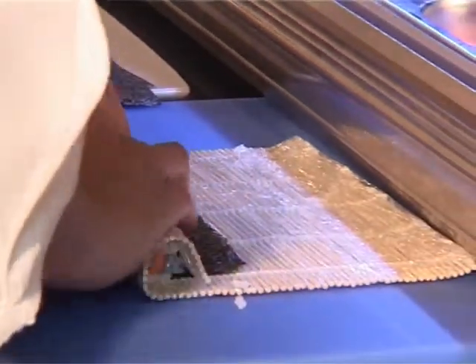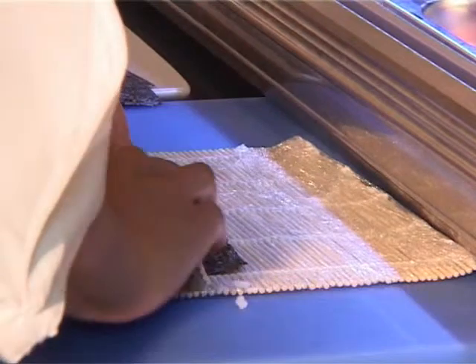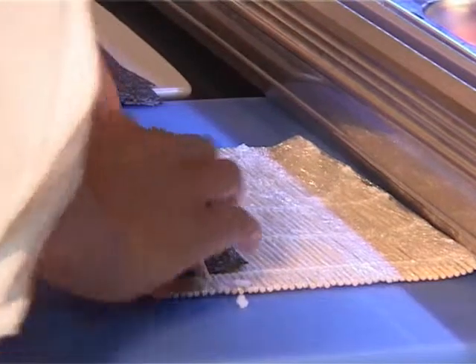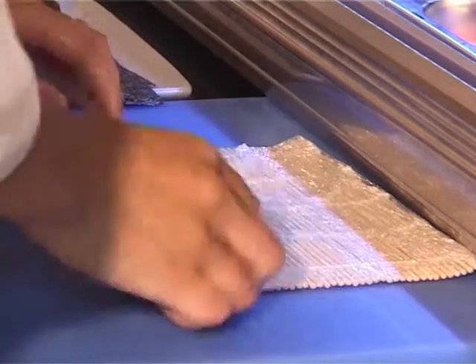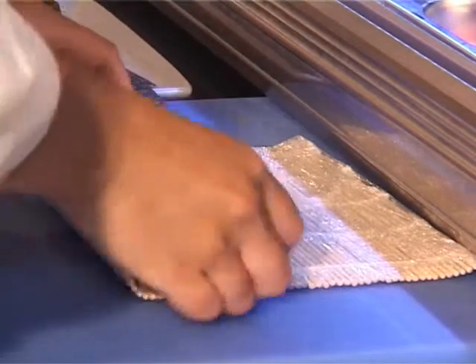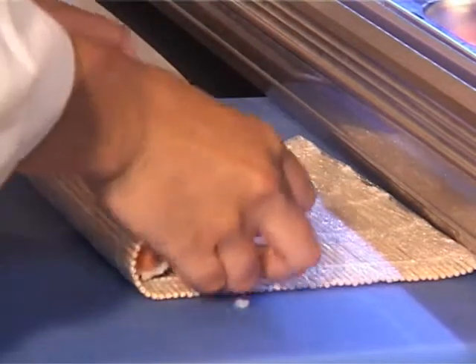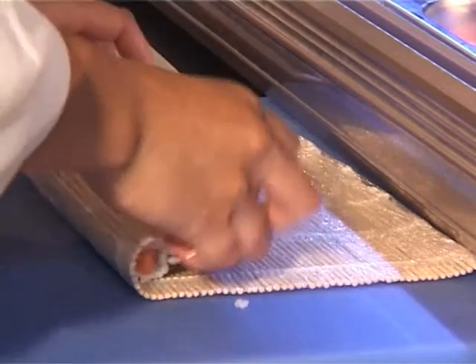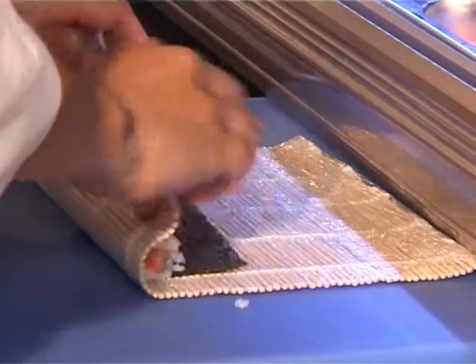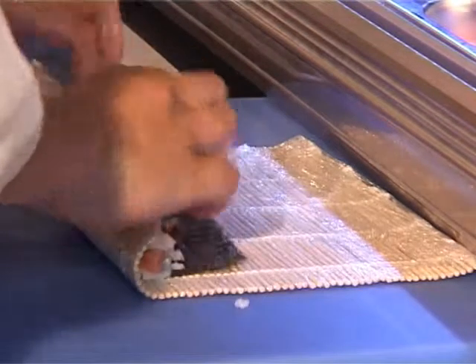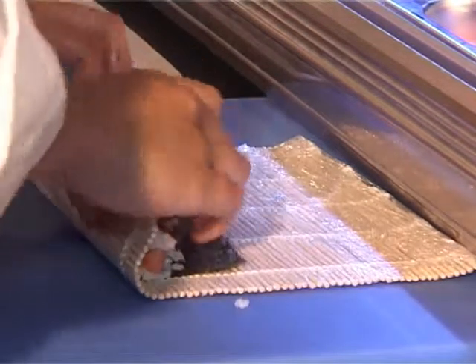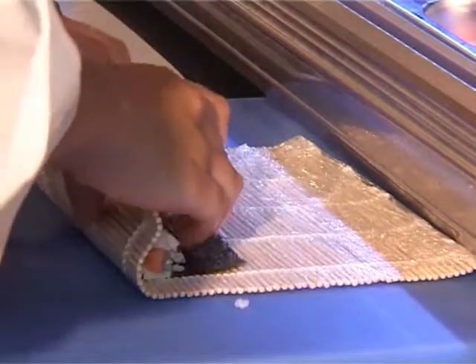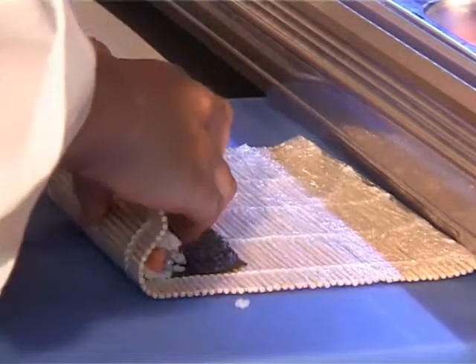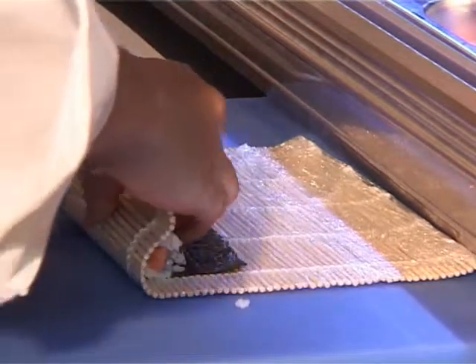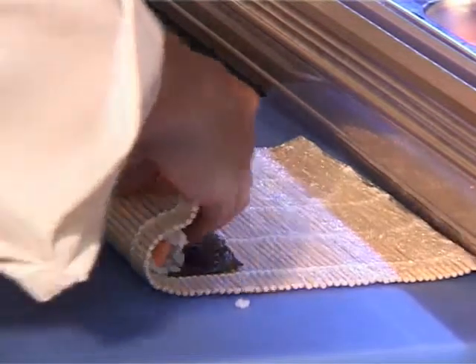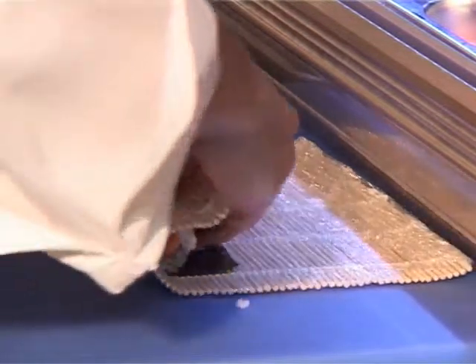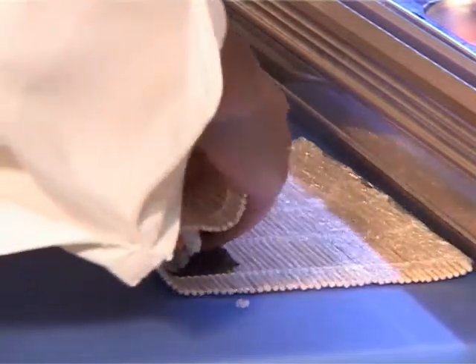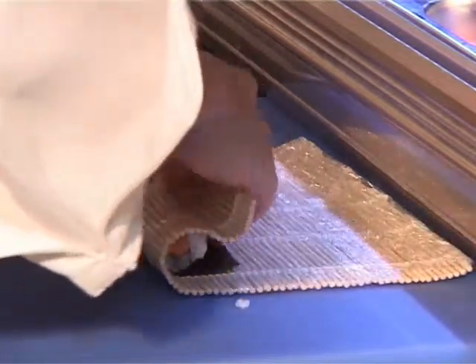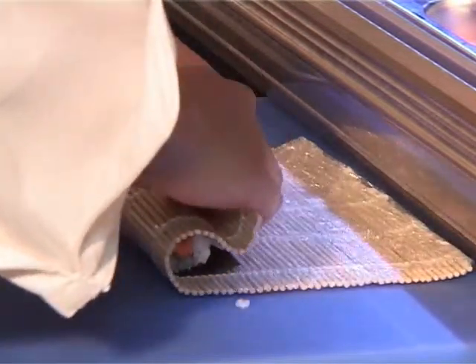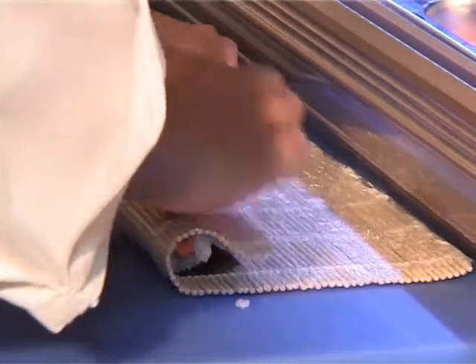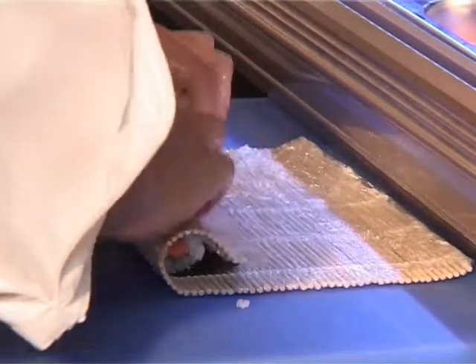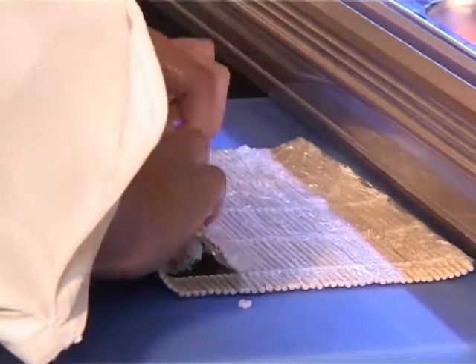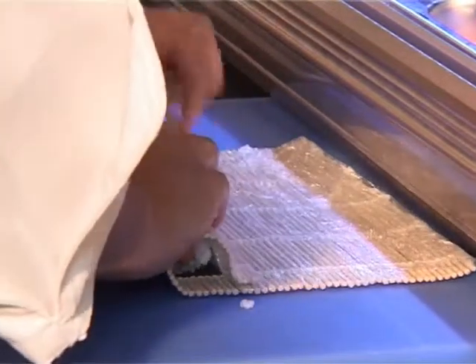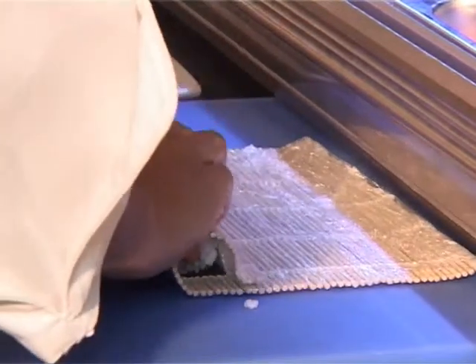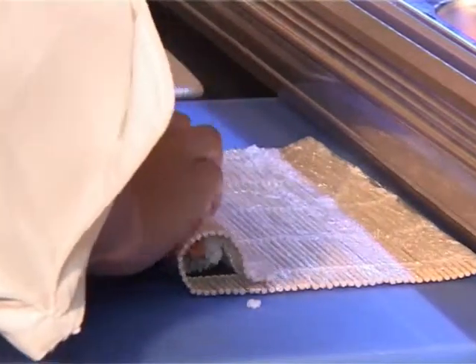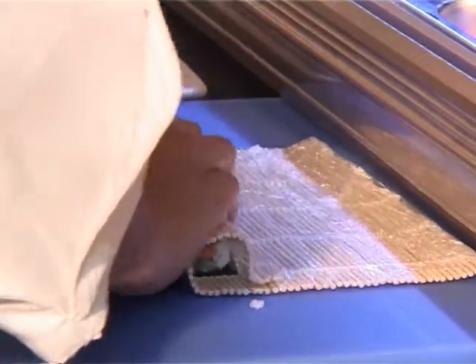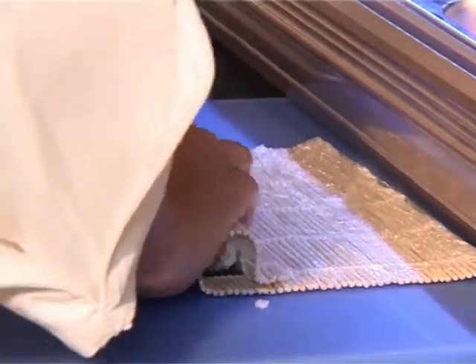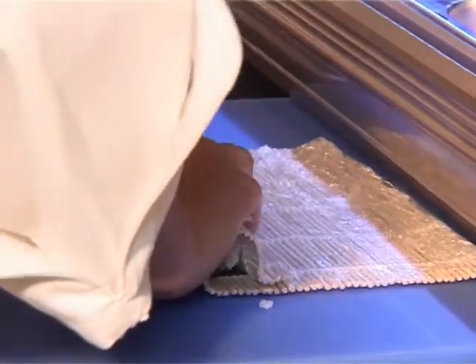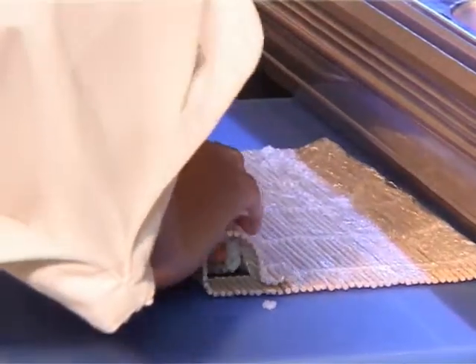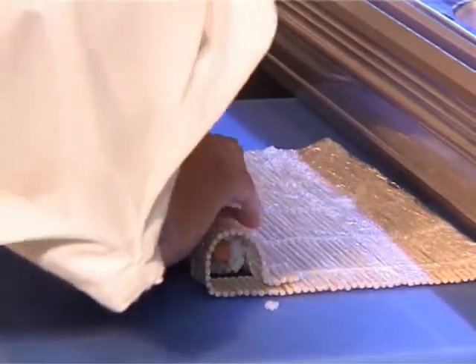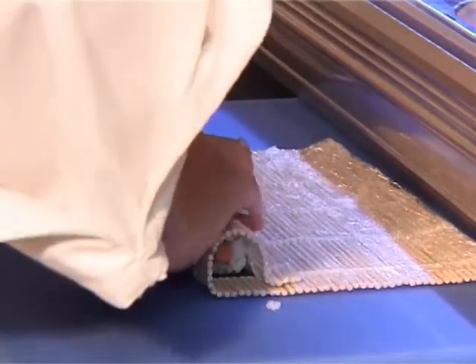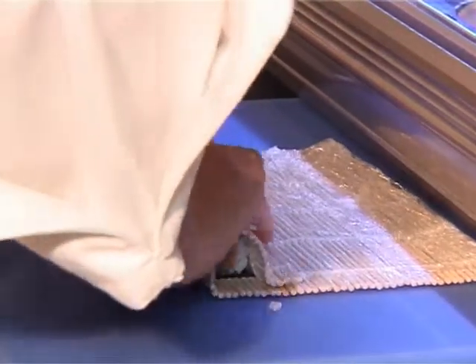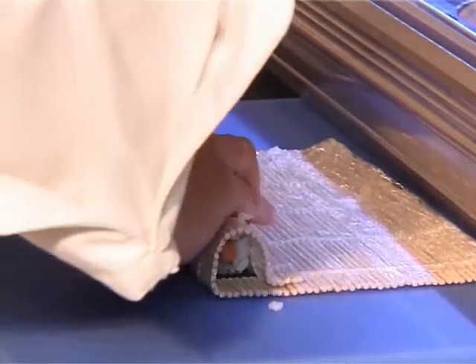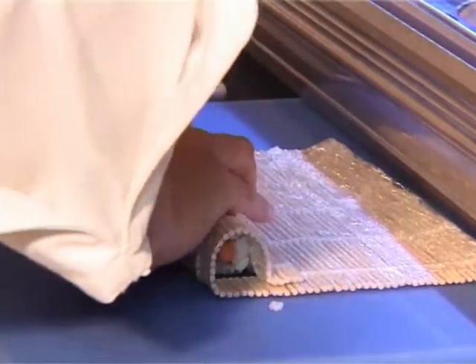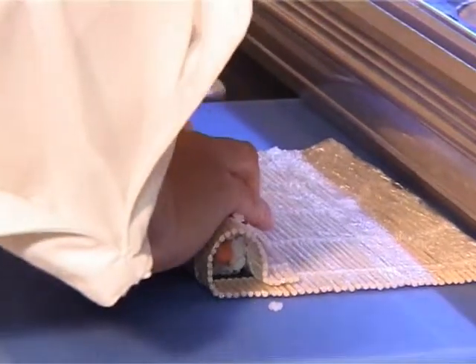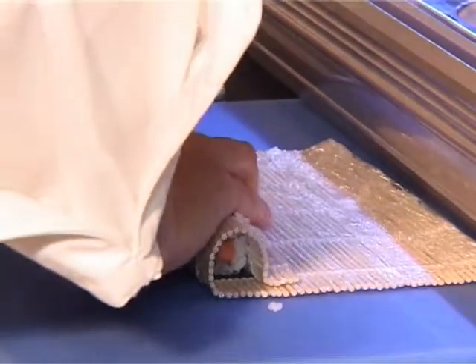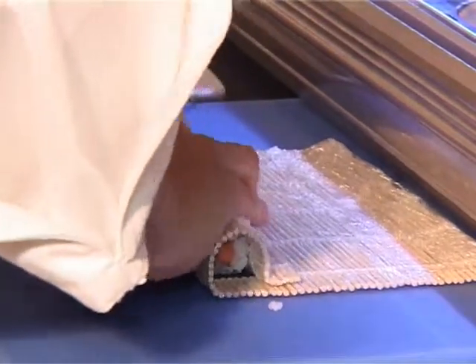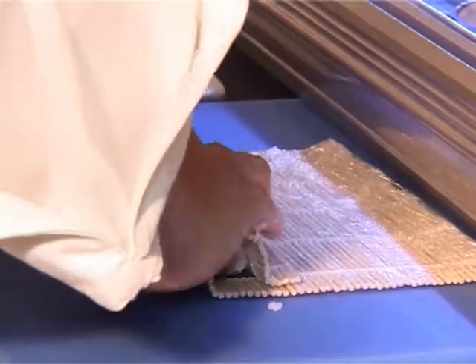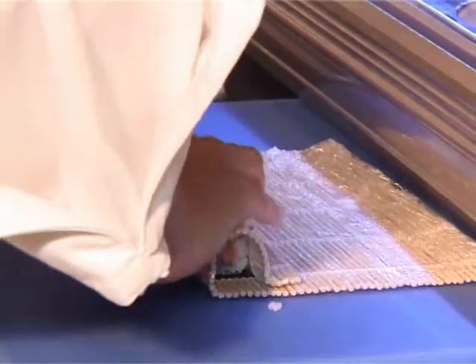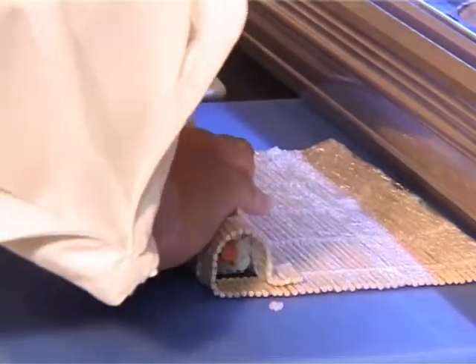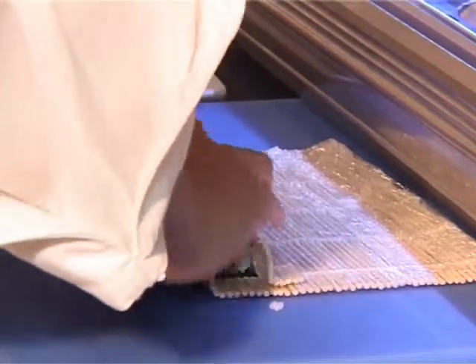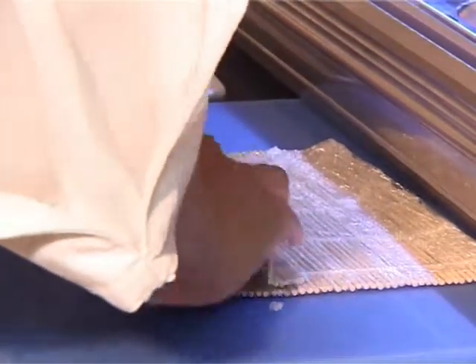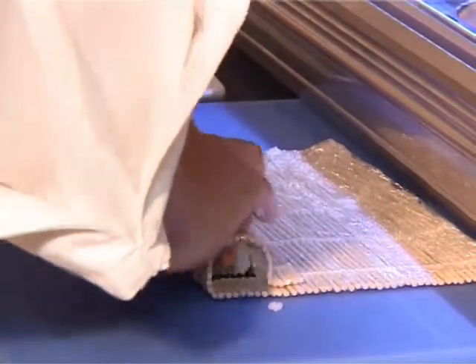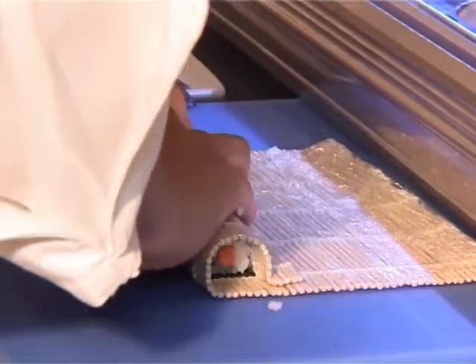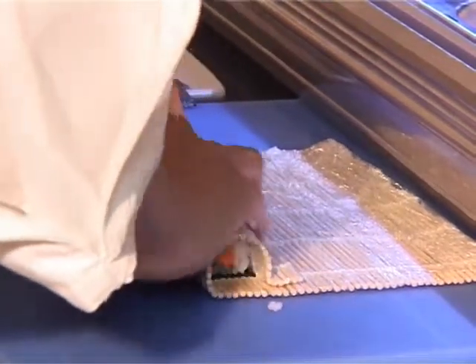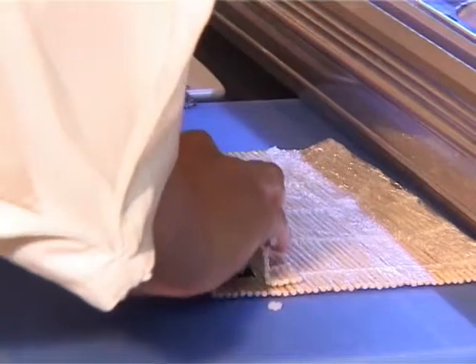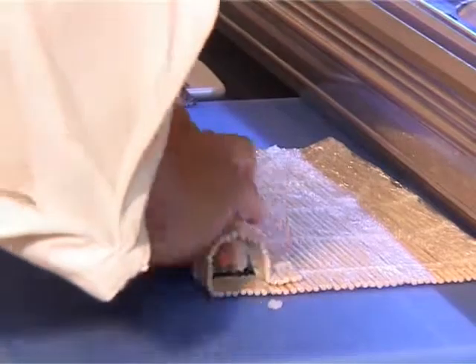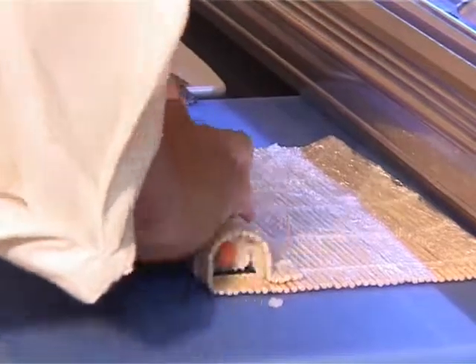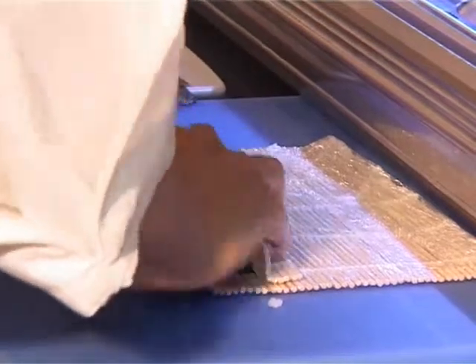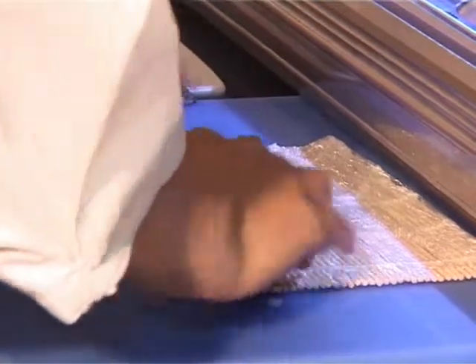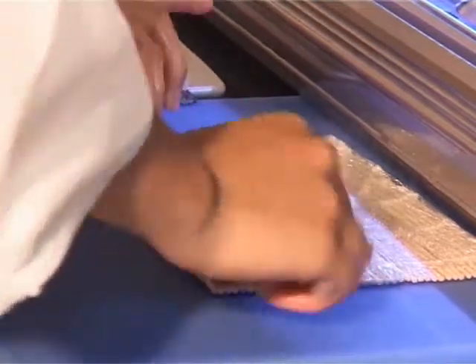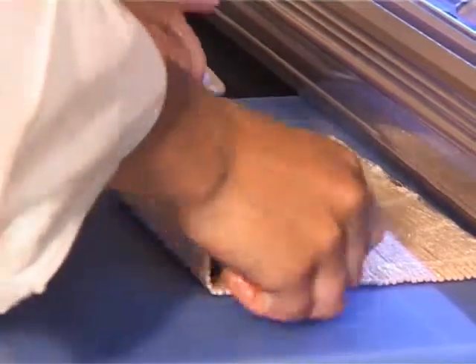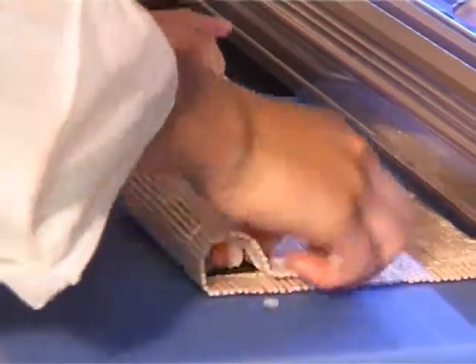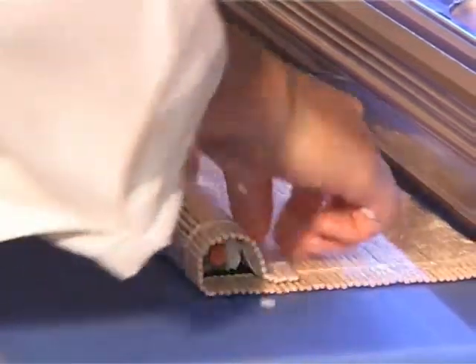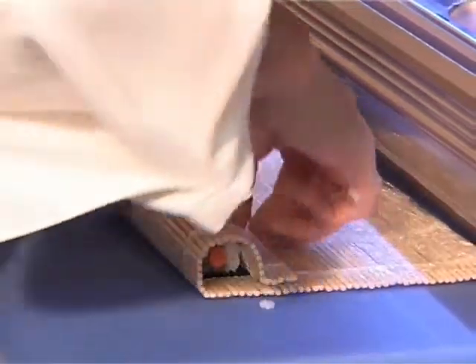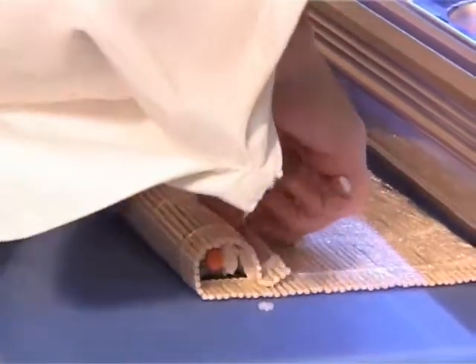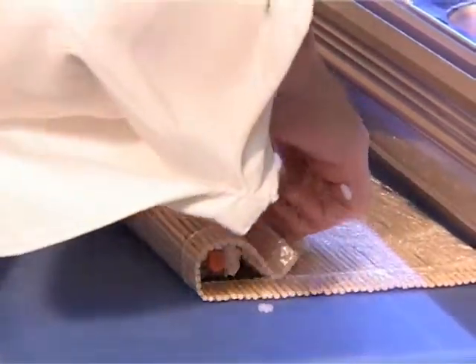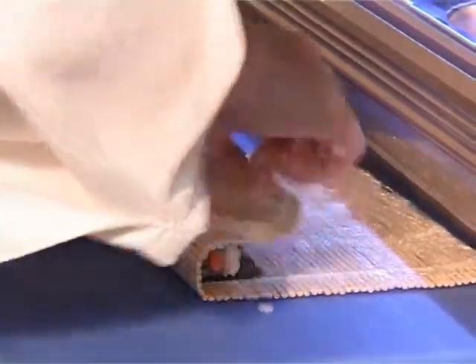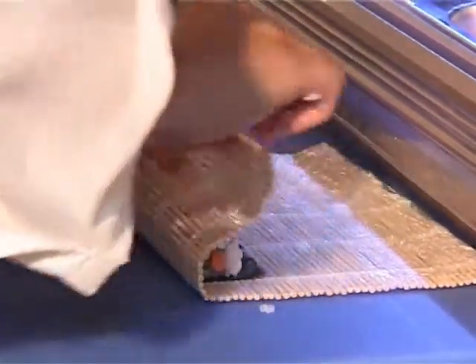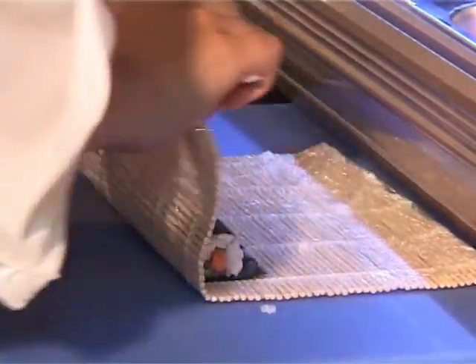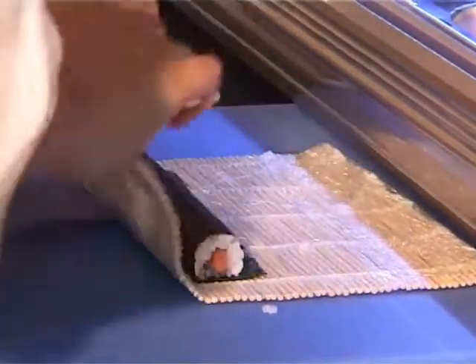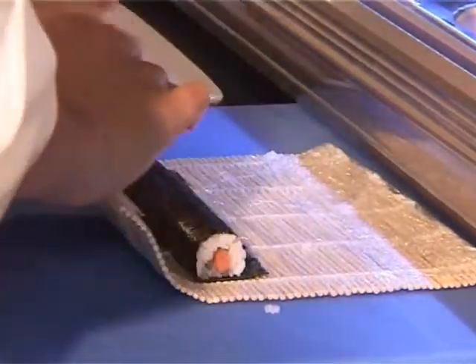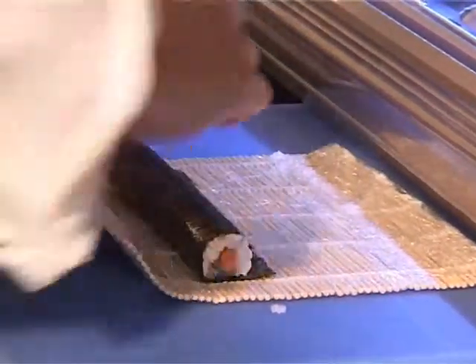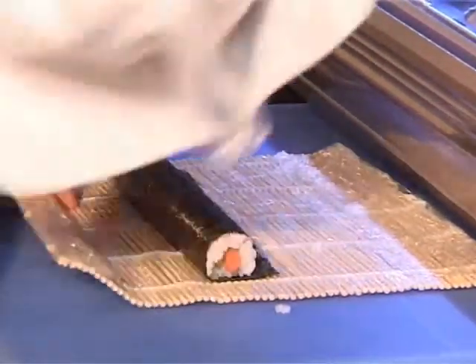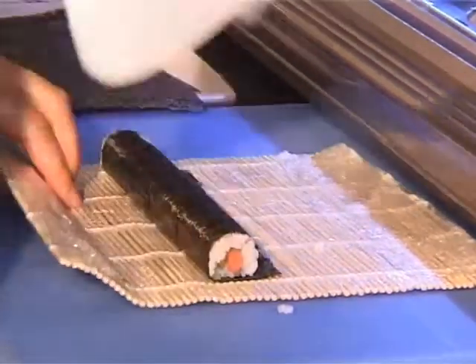It's all very hygienic, very fresh, on the move and I'm sure it looks good.